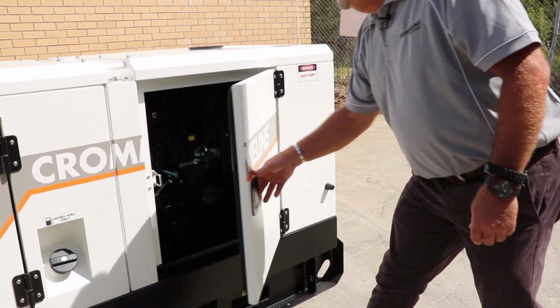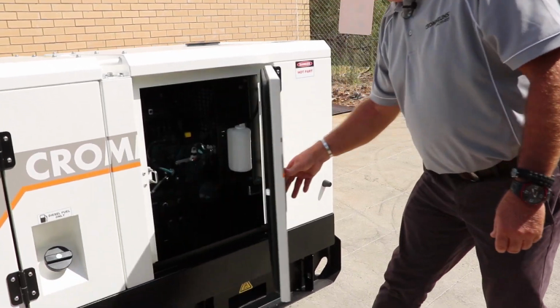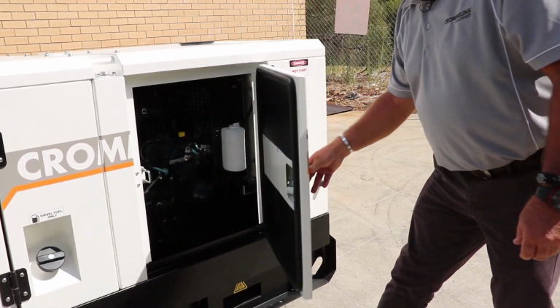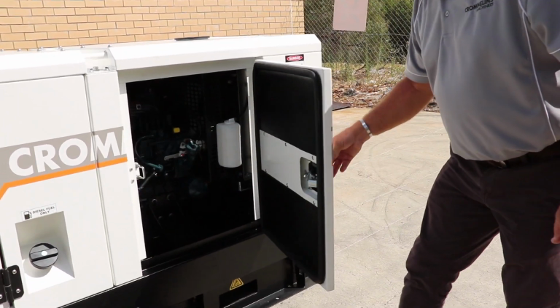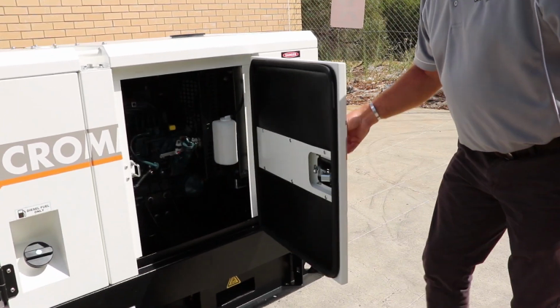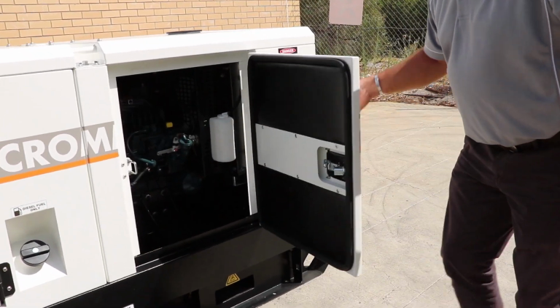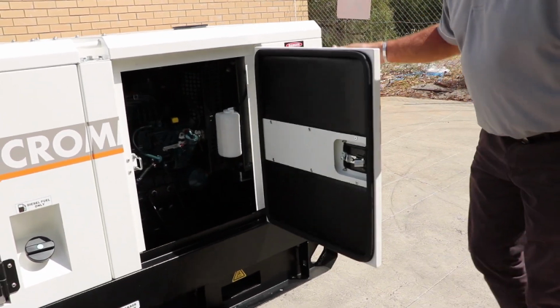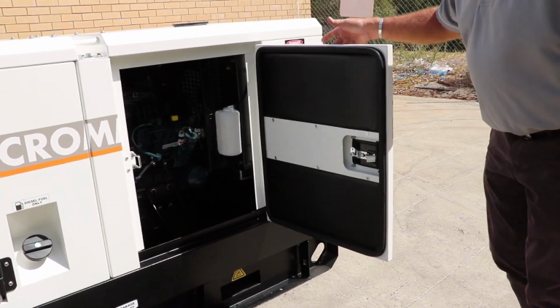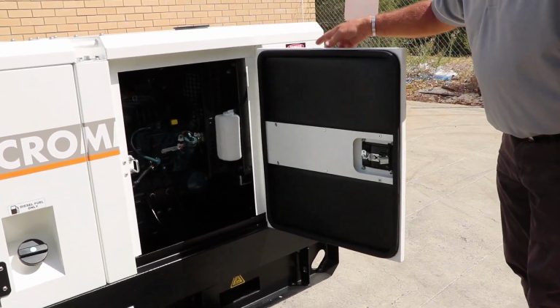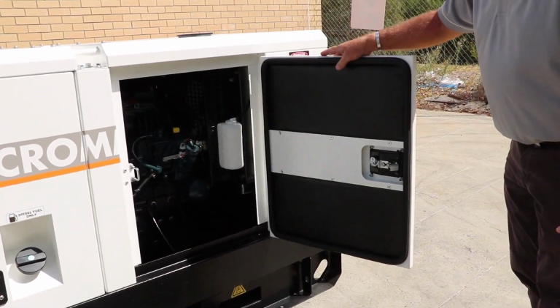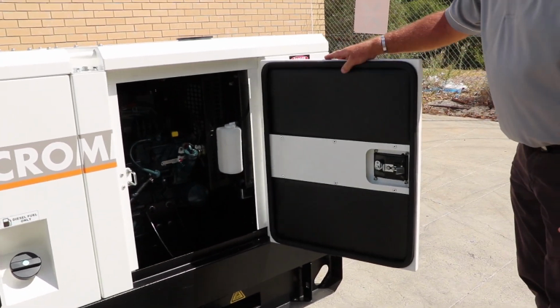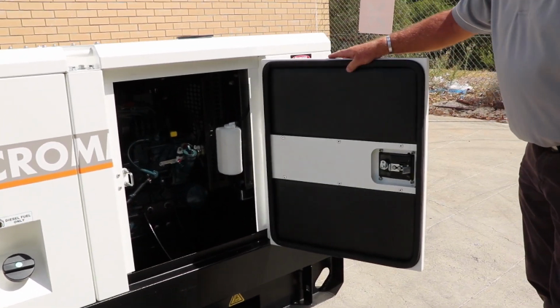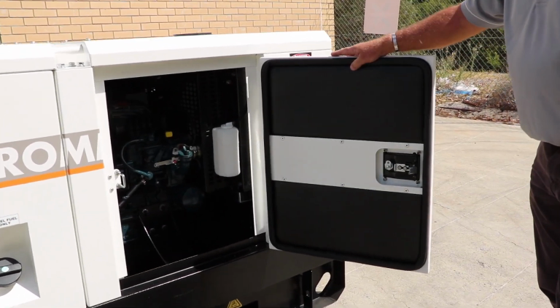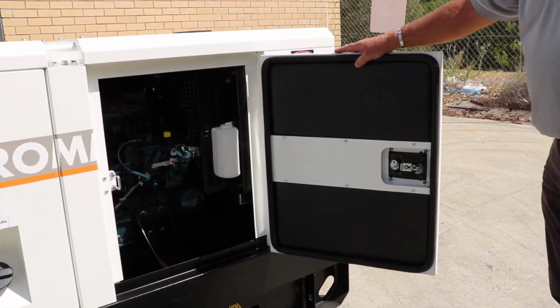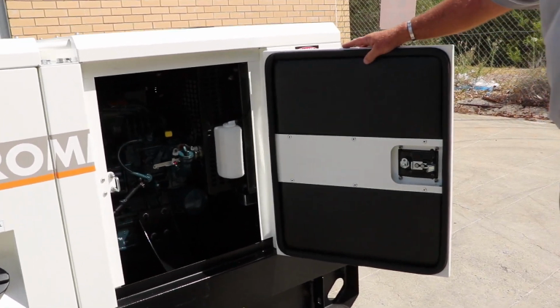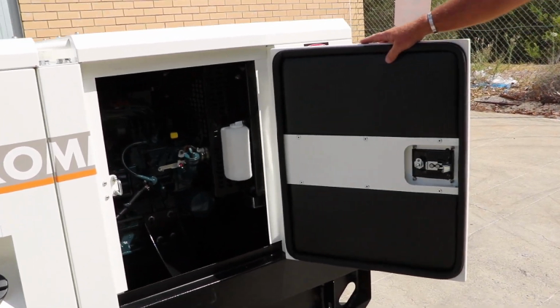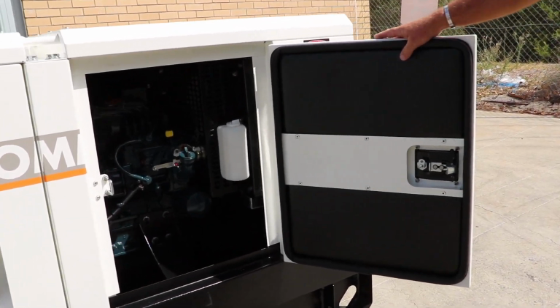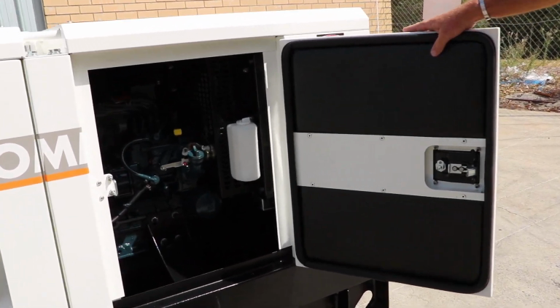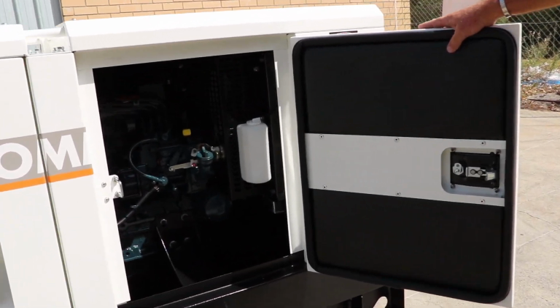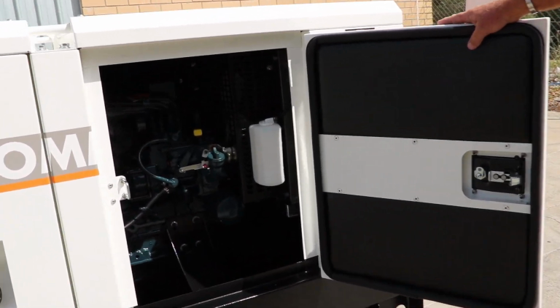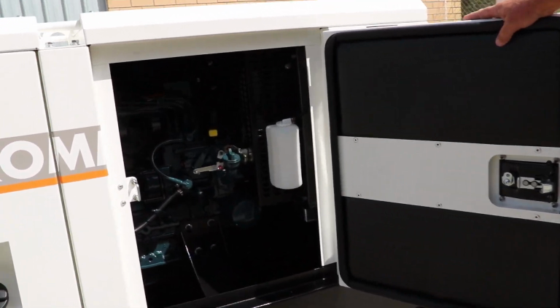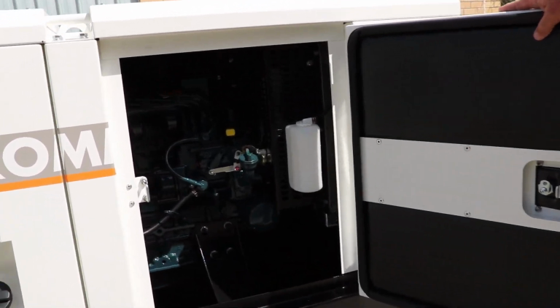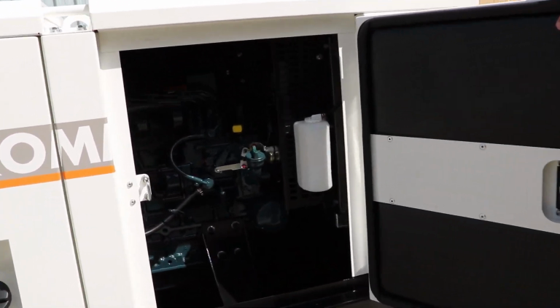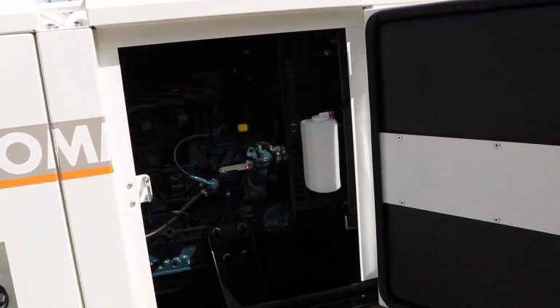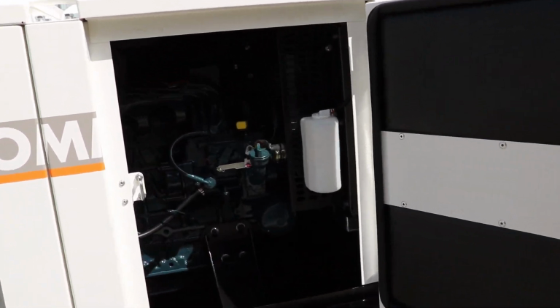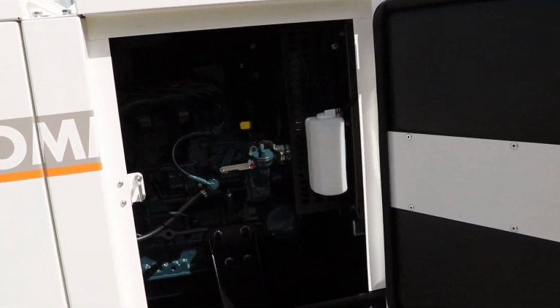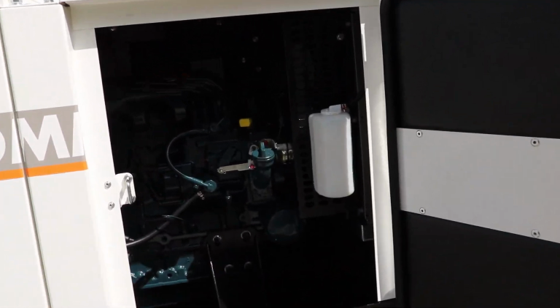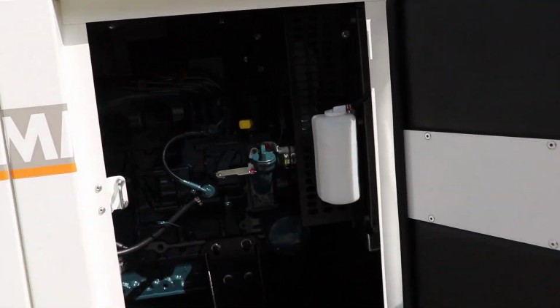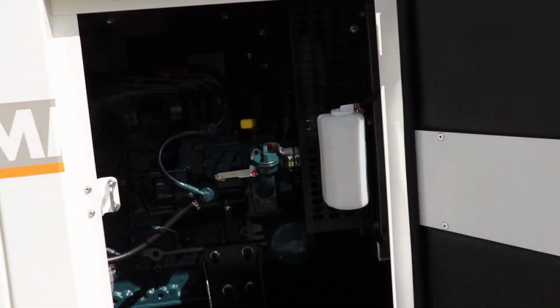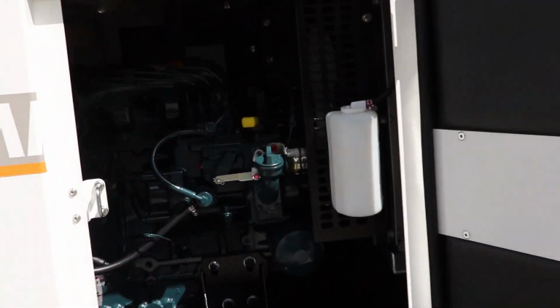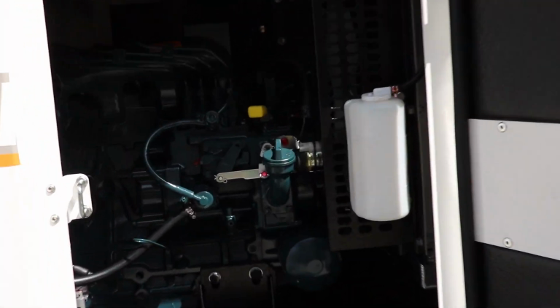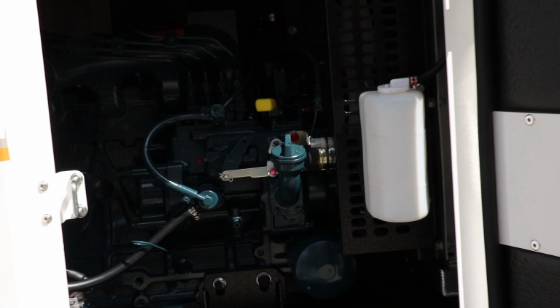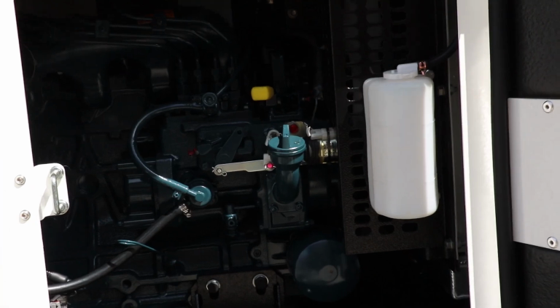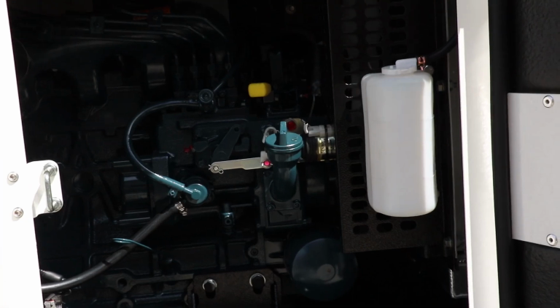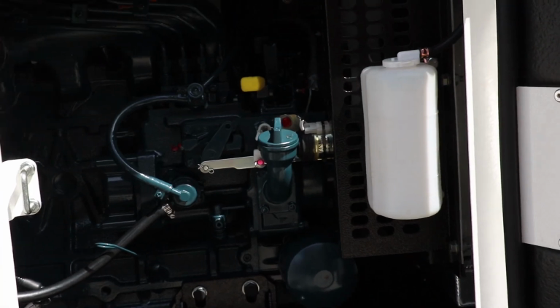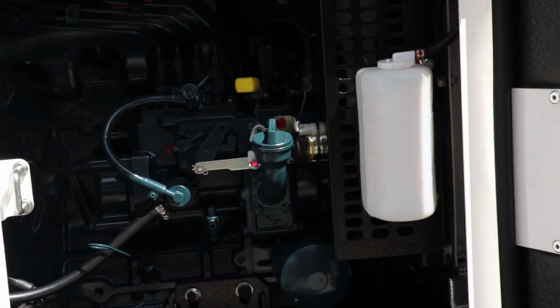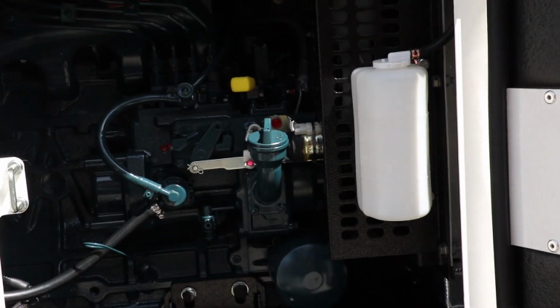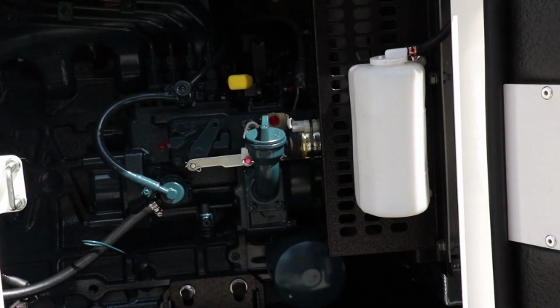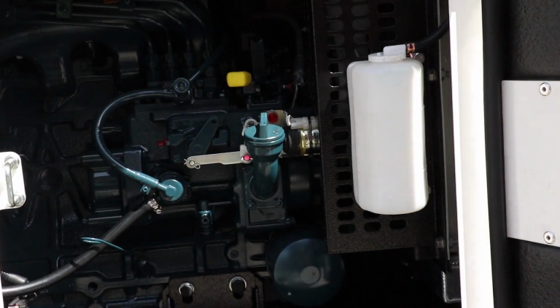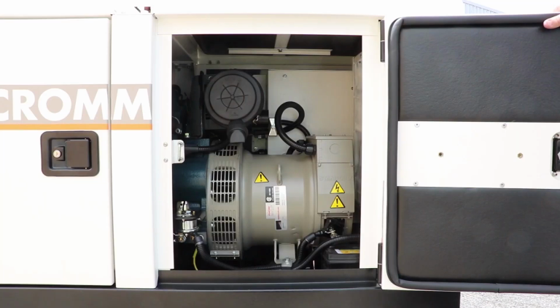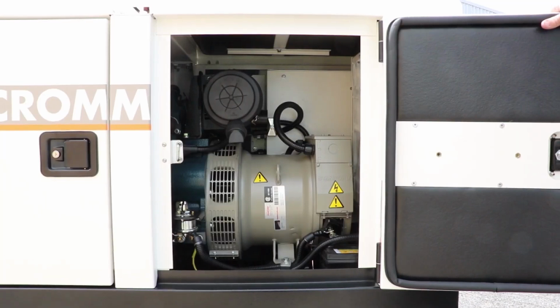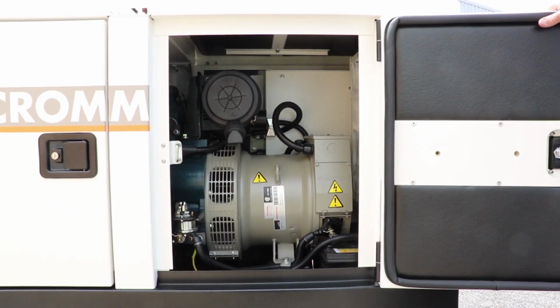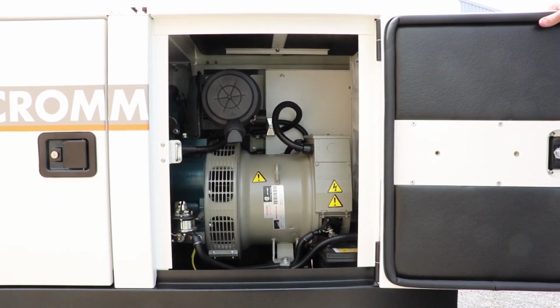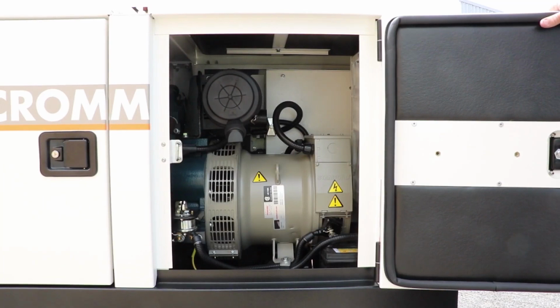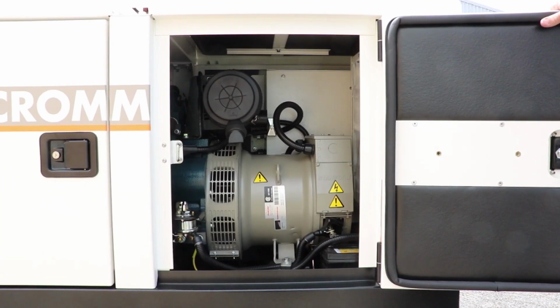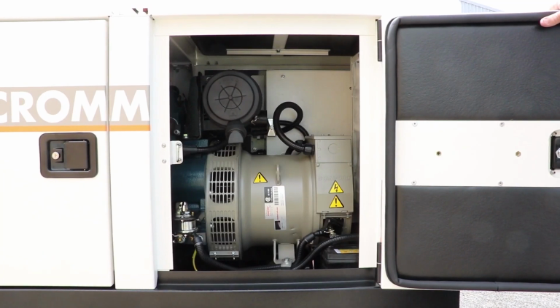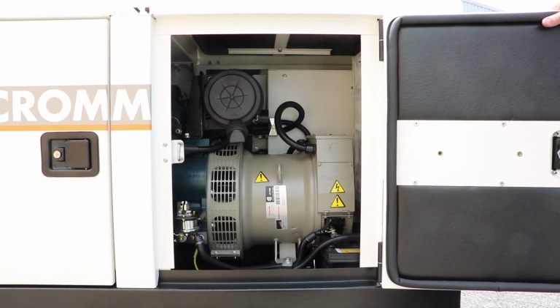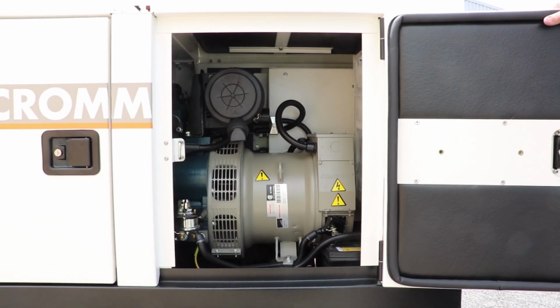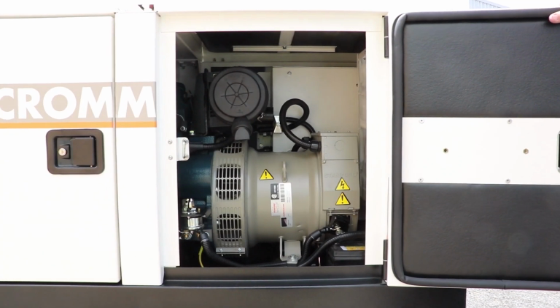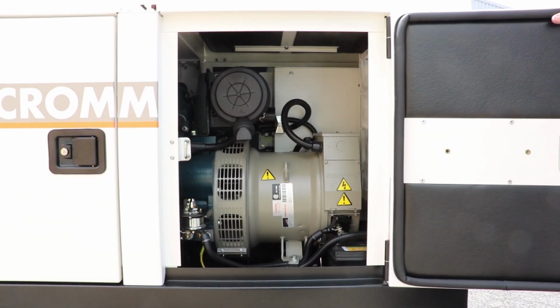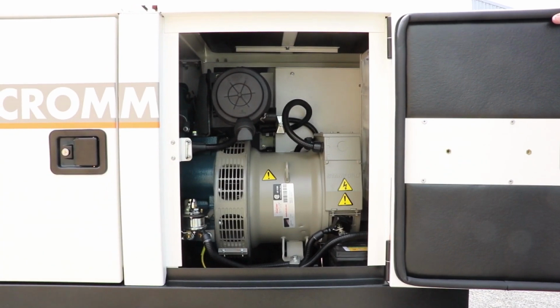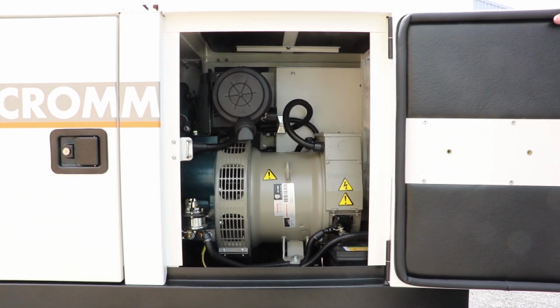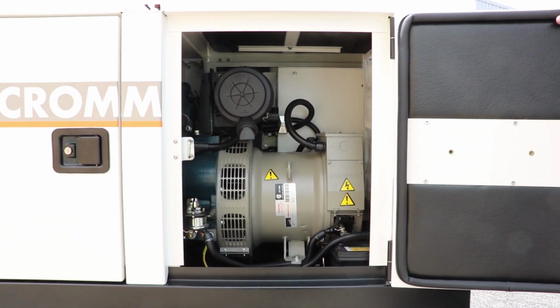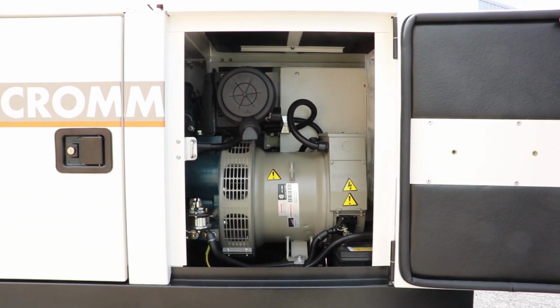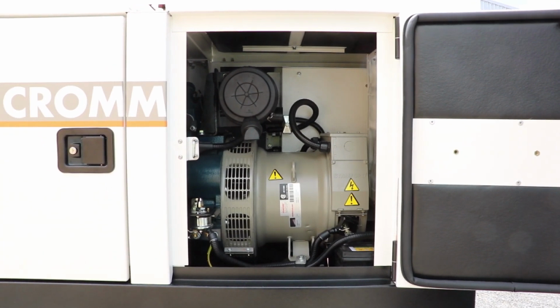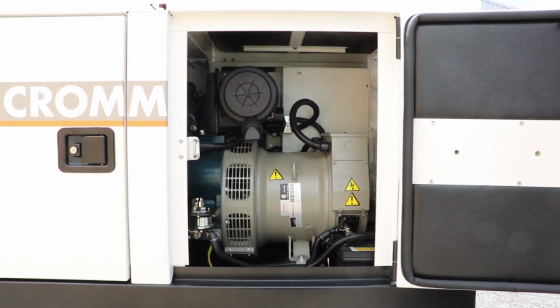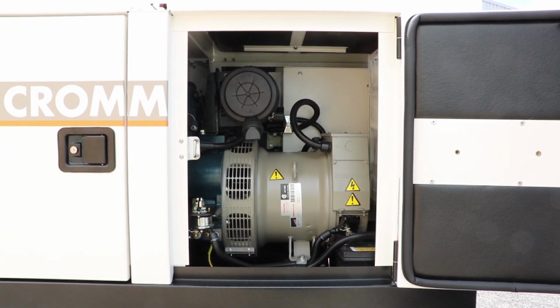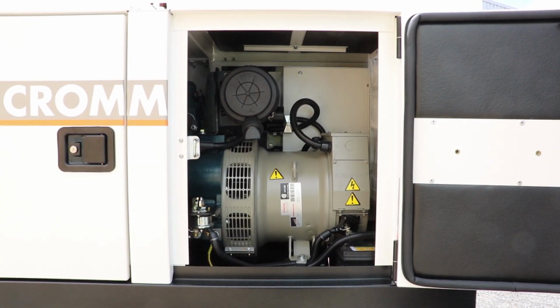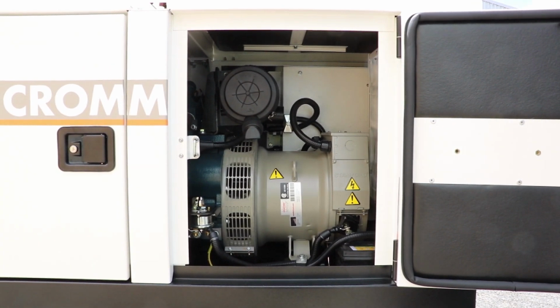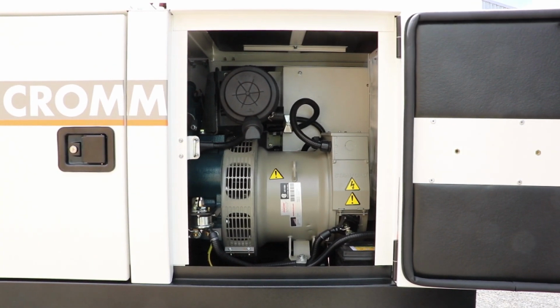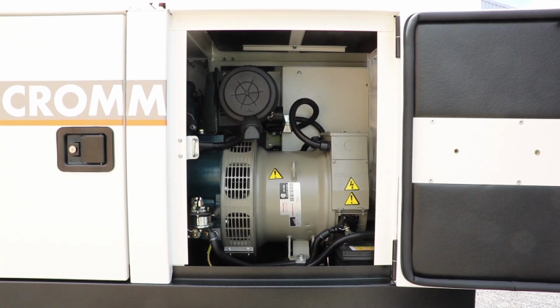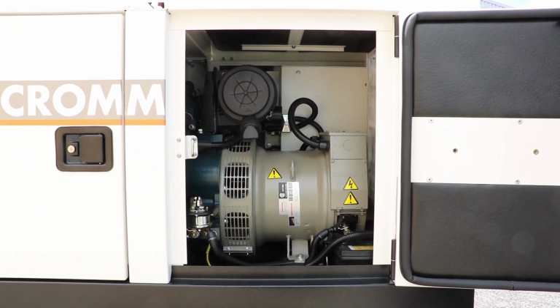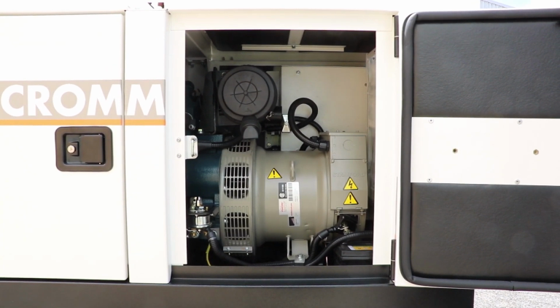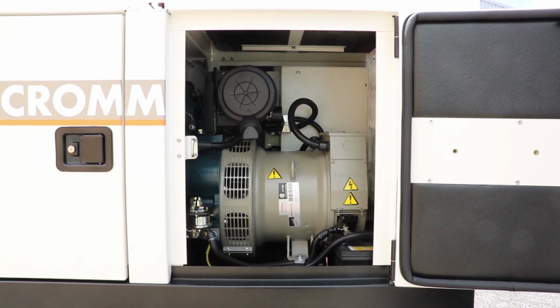Here we have a four-cylinder Kubota water-cooled diesel engine, coupled up to the ever-reliable Stanford alternator.